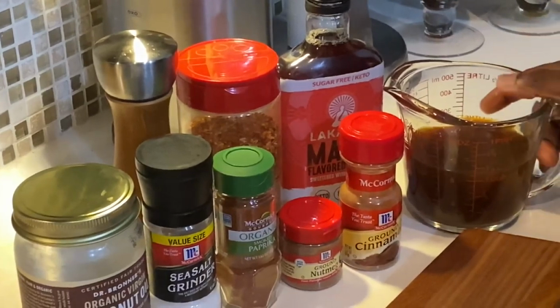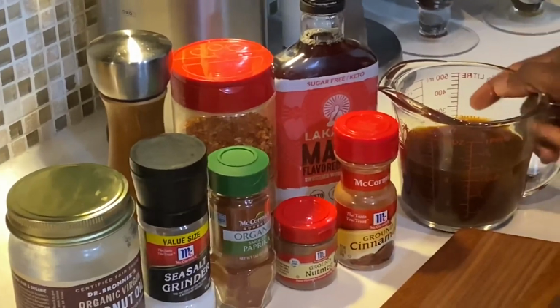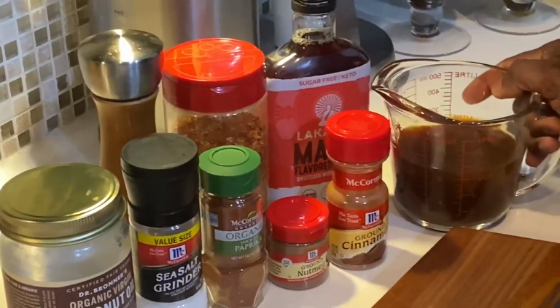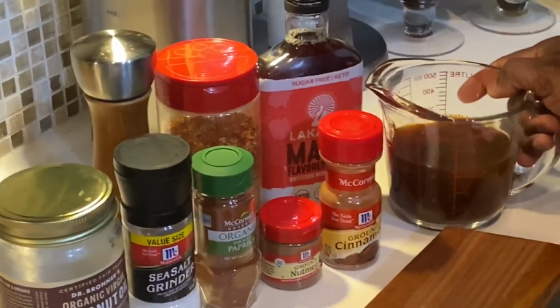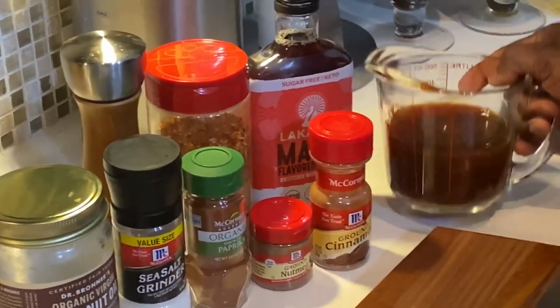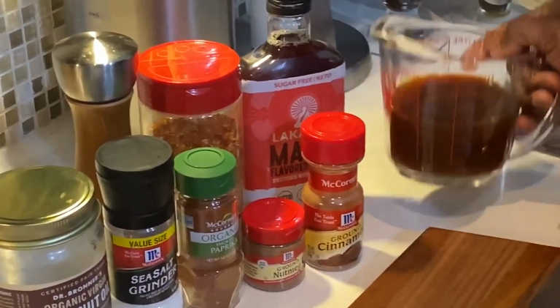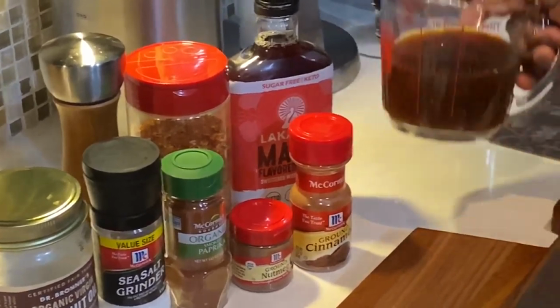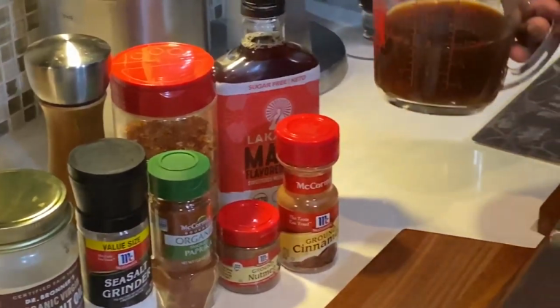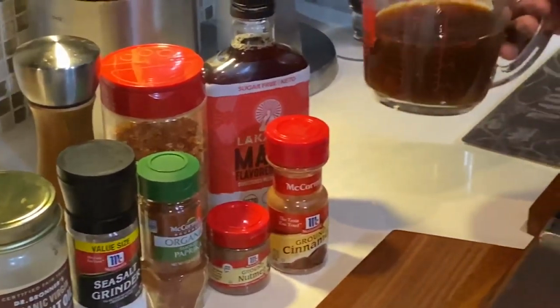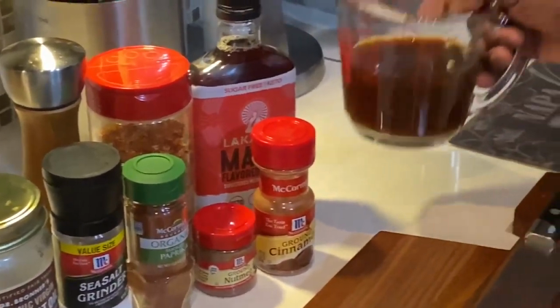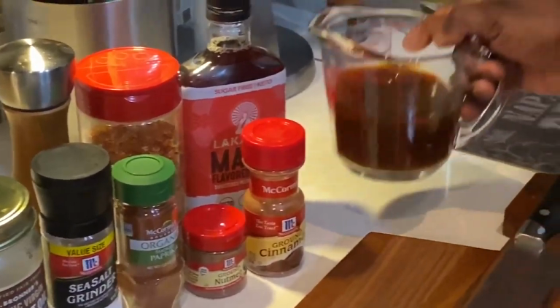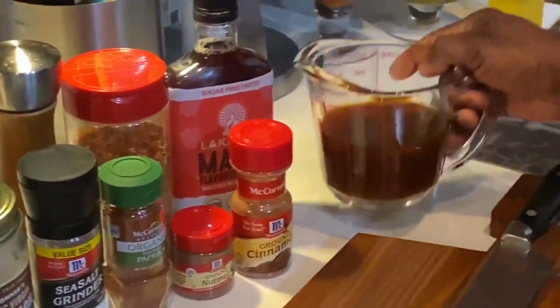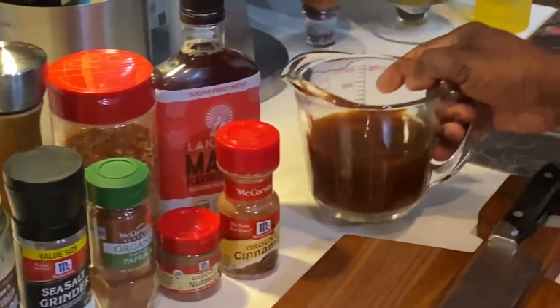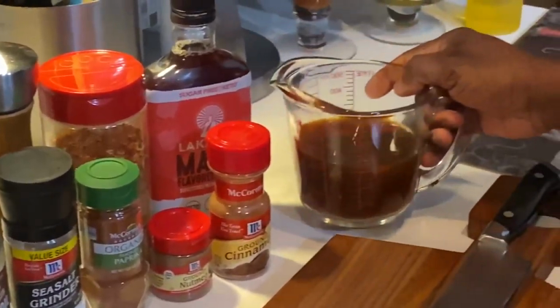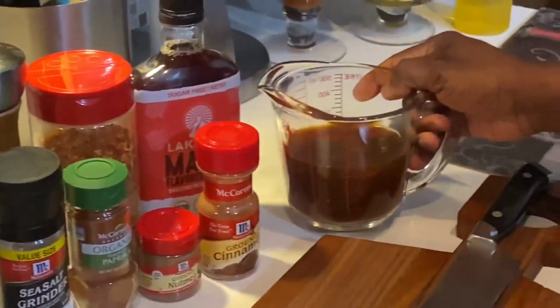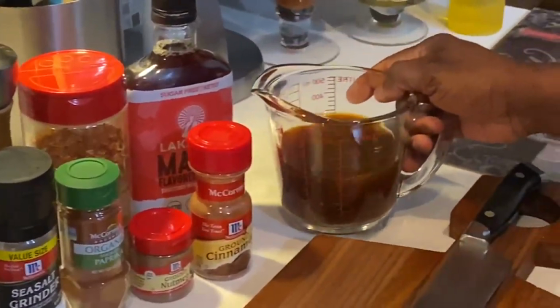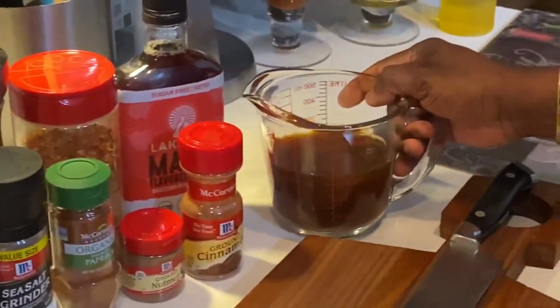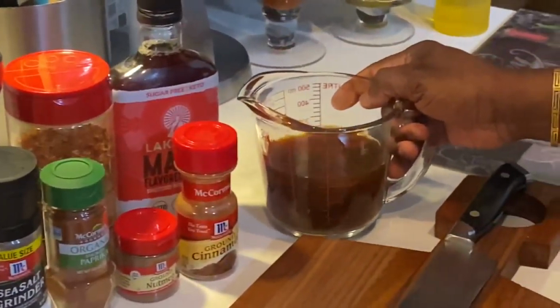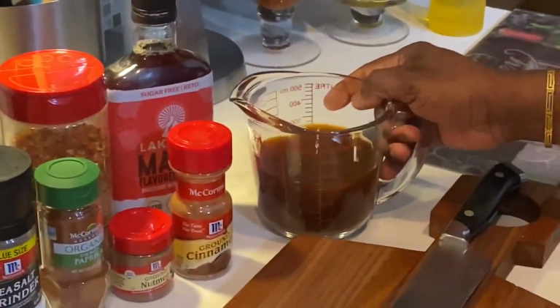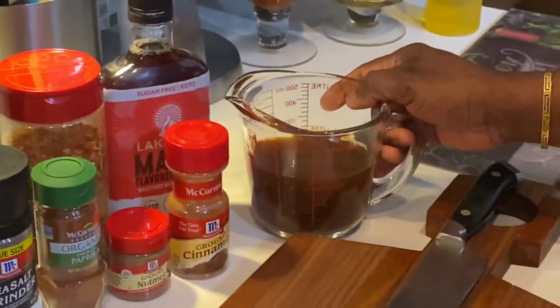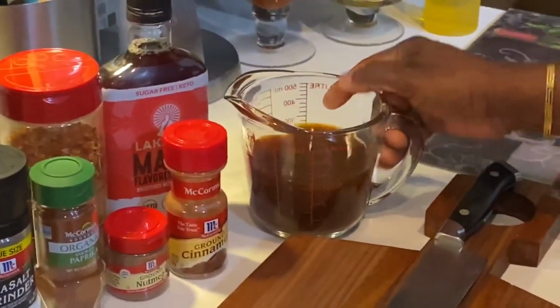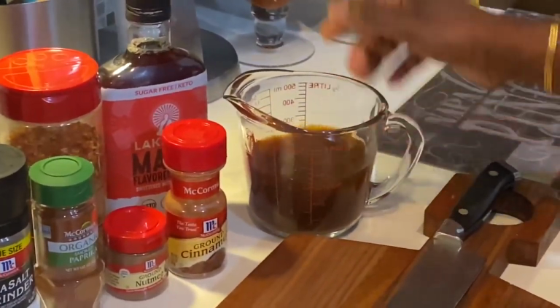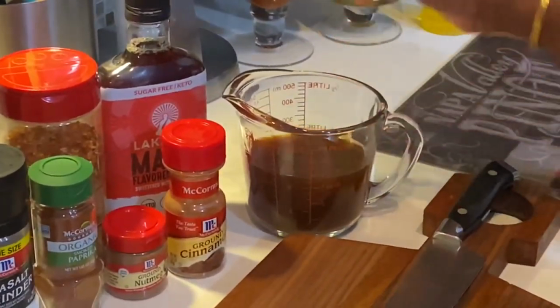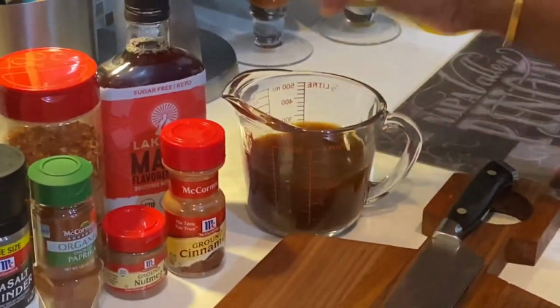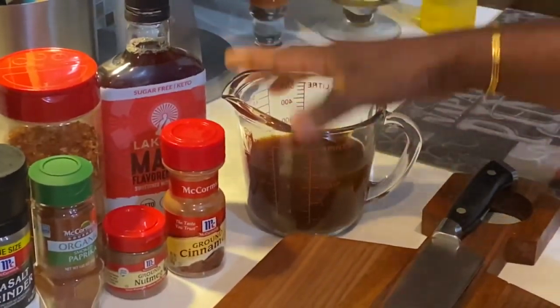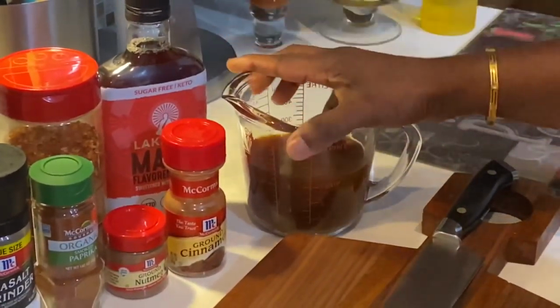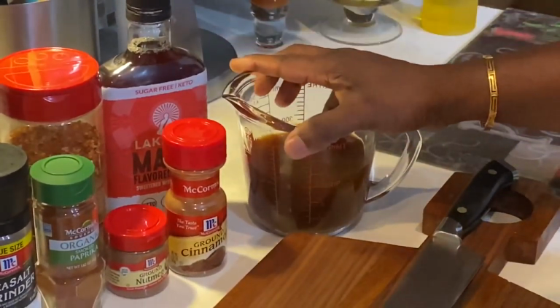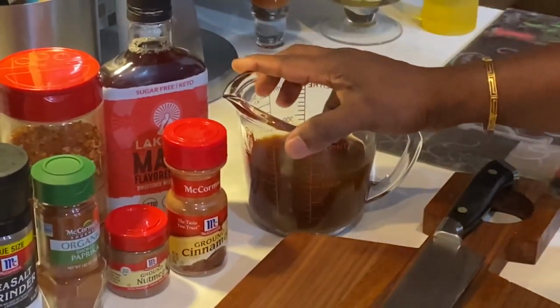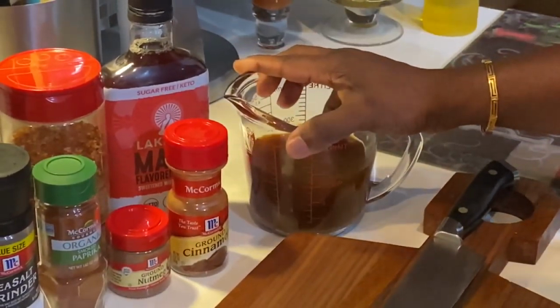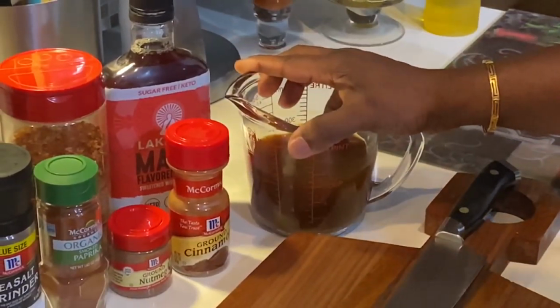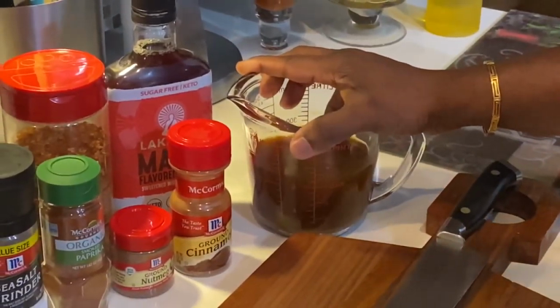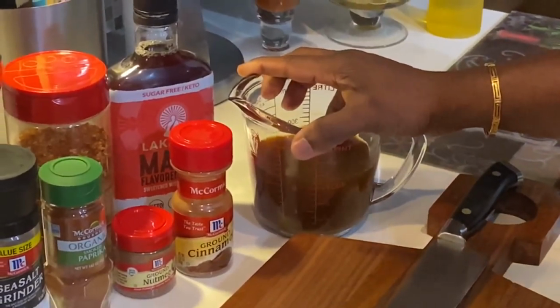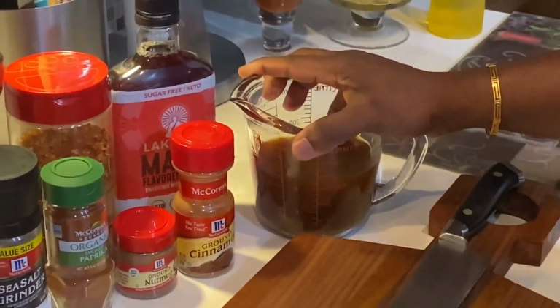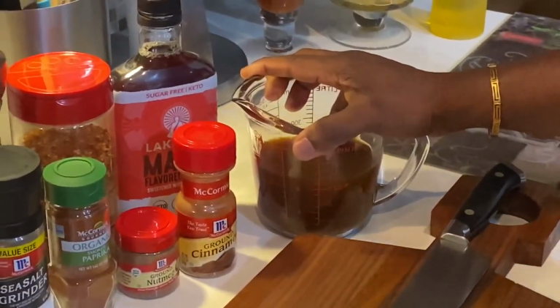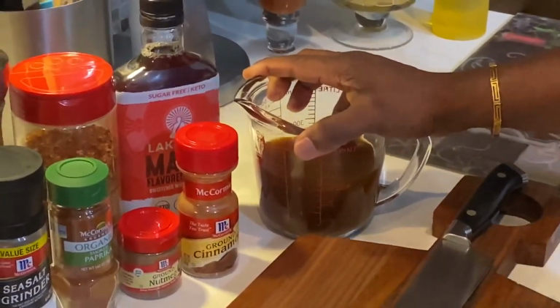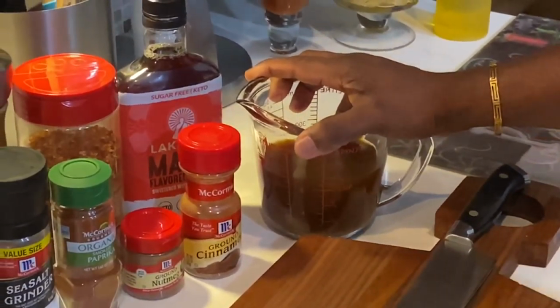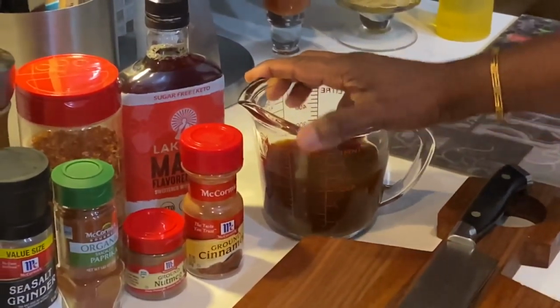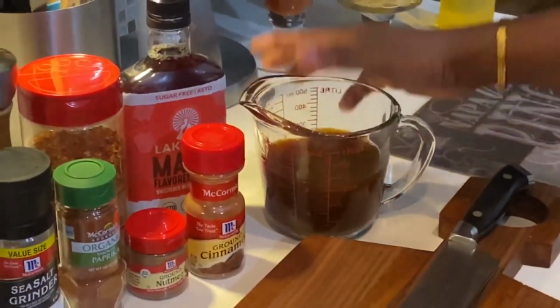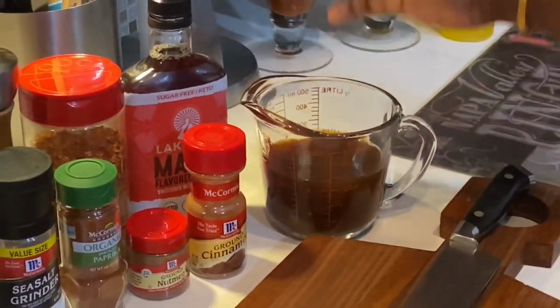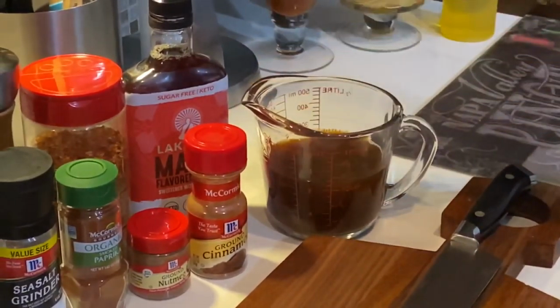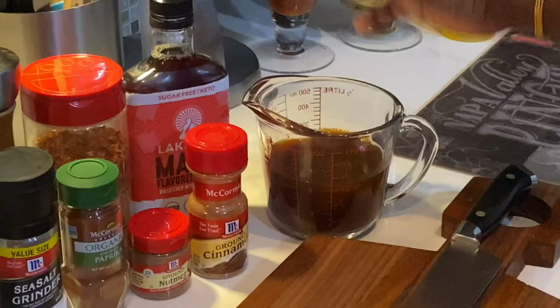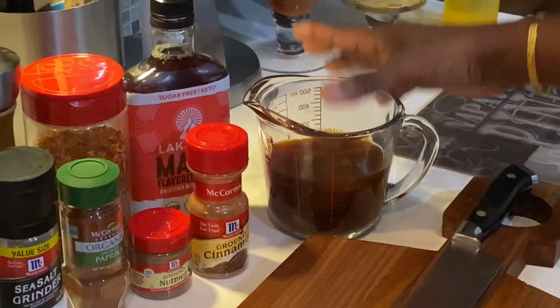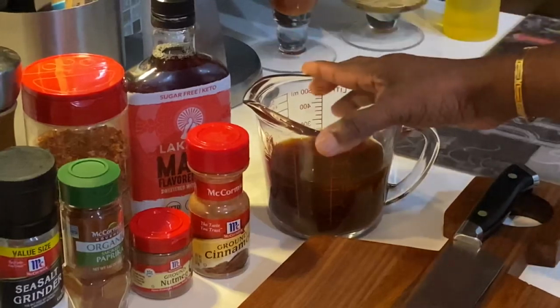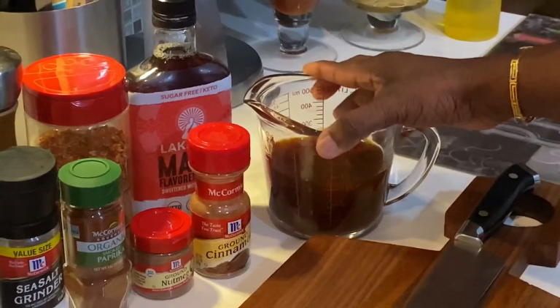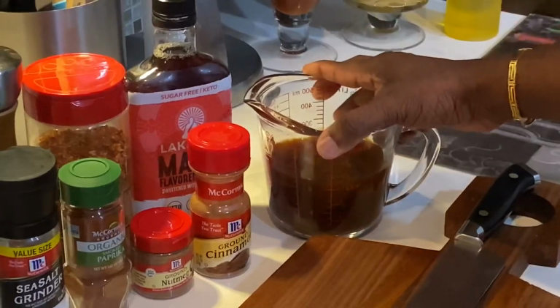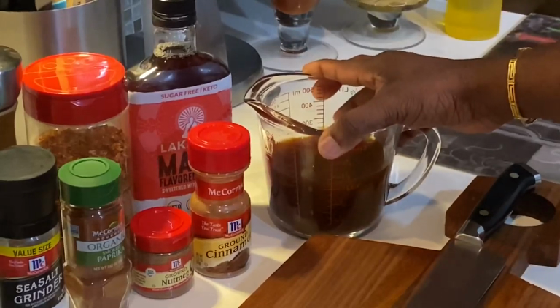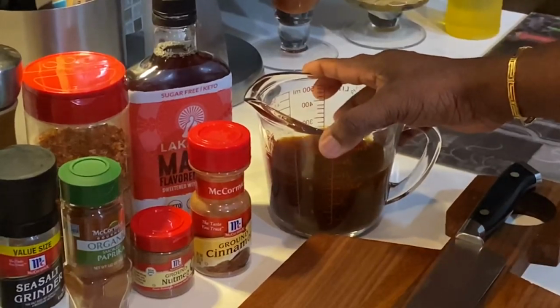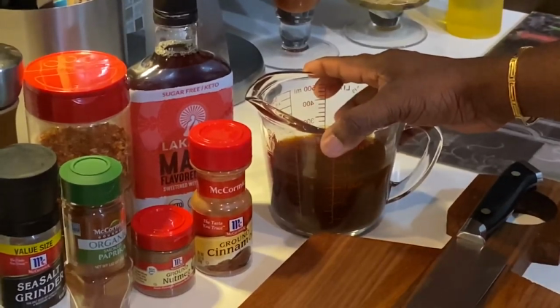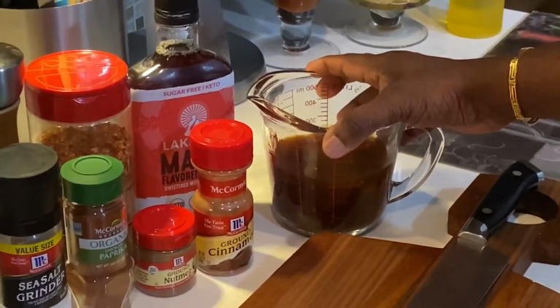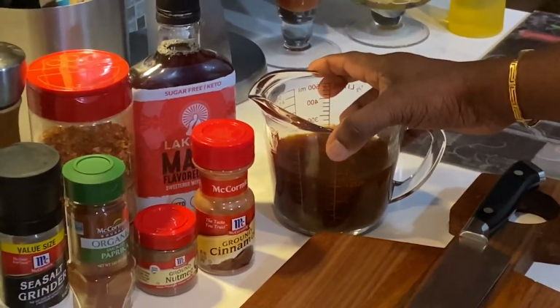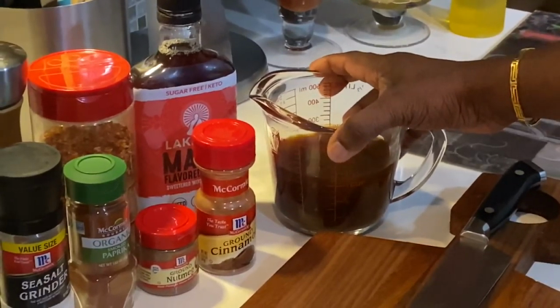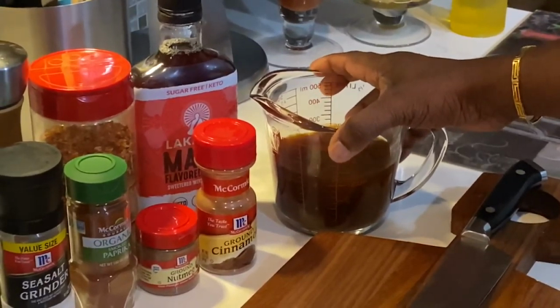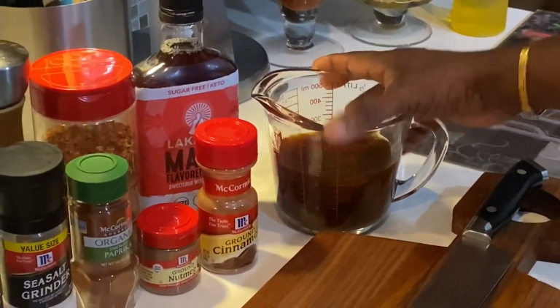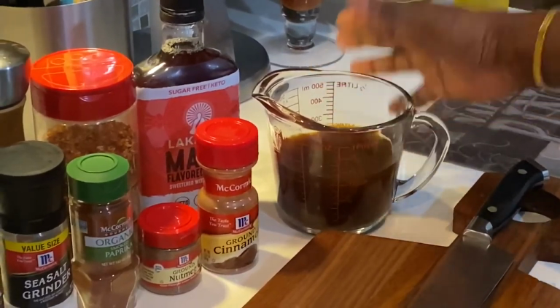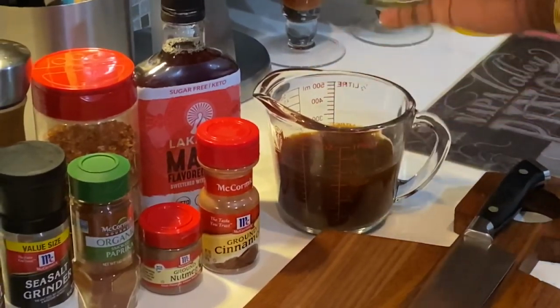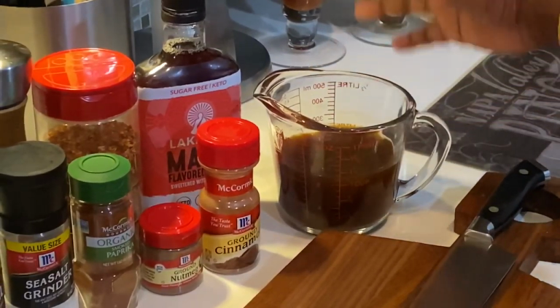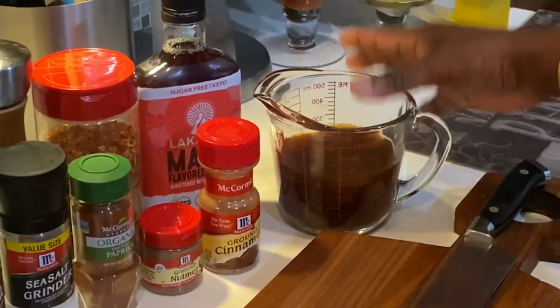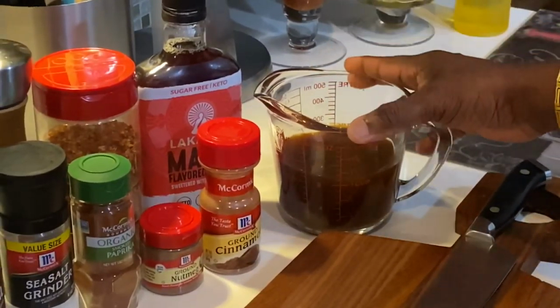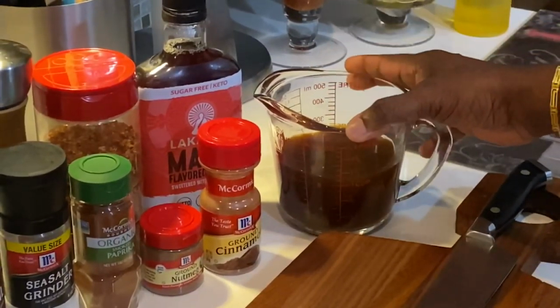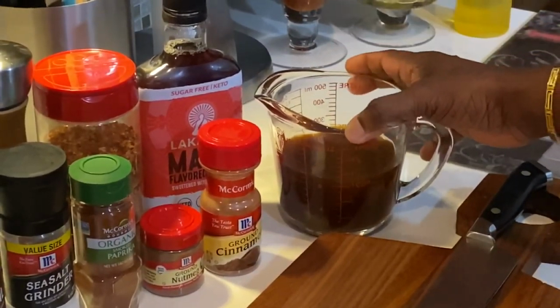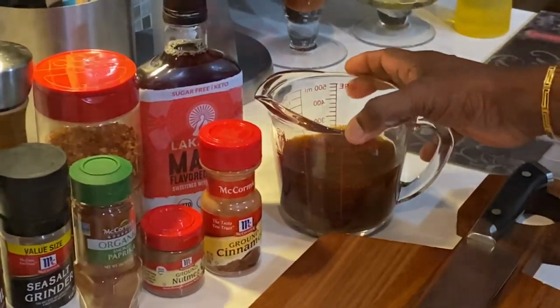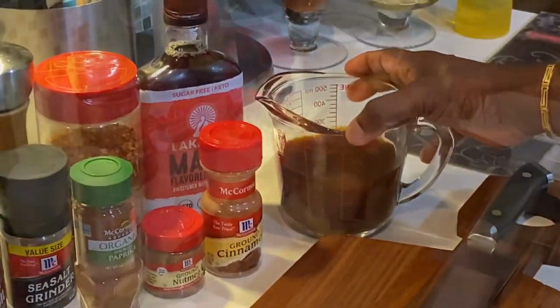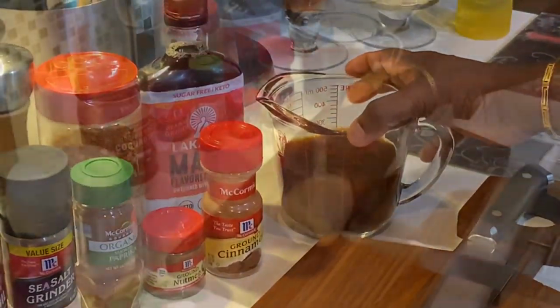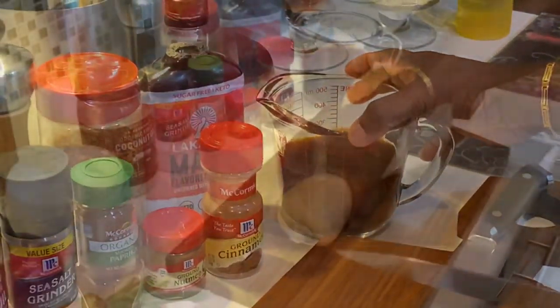Some vegetable stock — these are homemade. When you boil vegetables, you save that water and that becomes your vegetable stock.